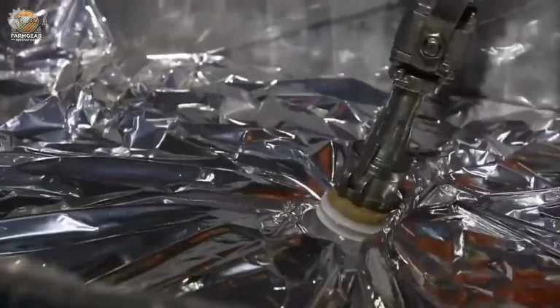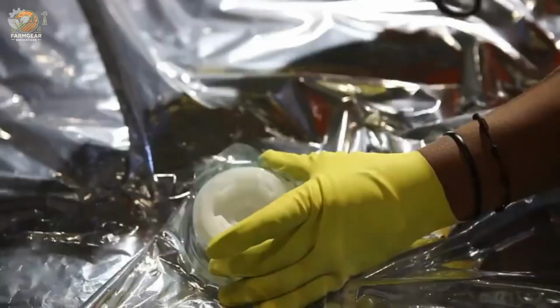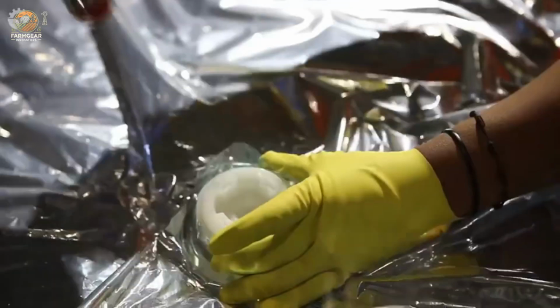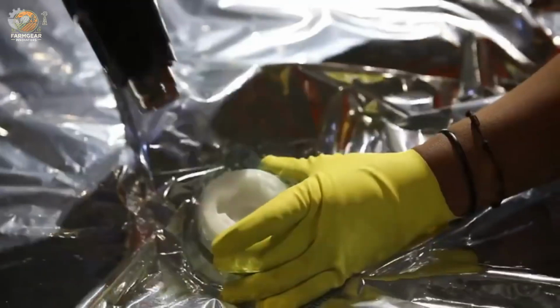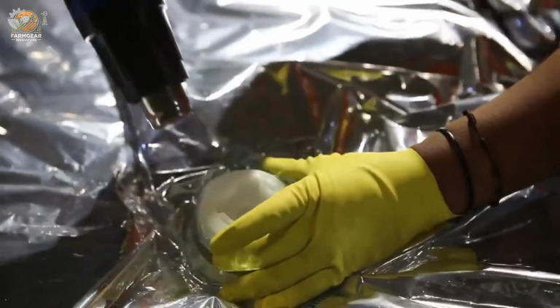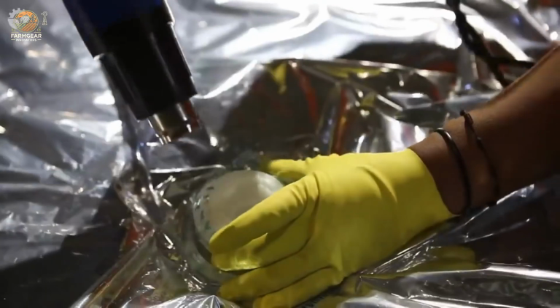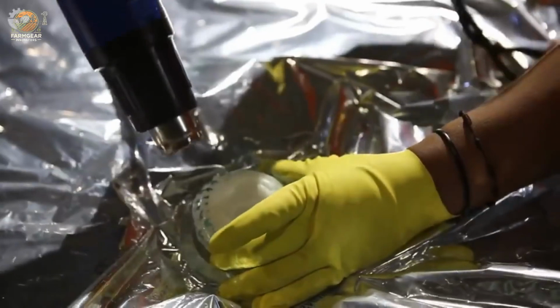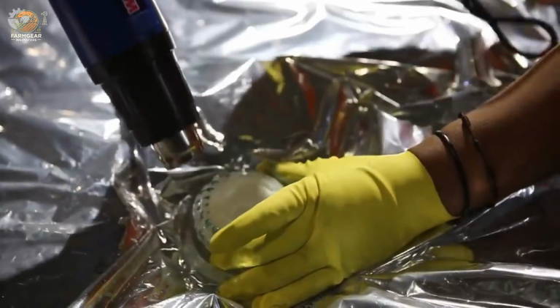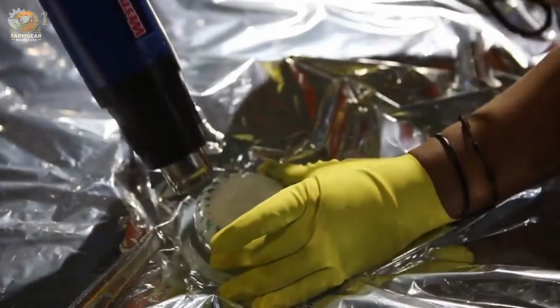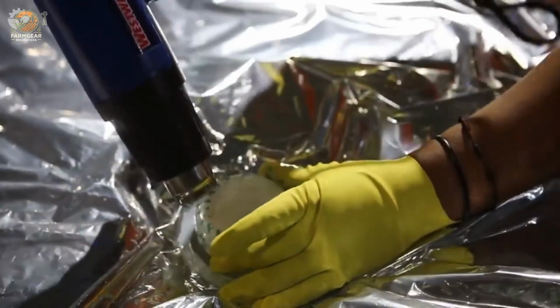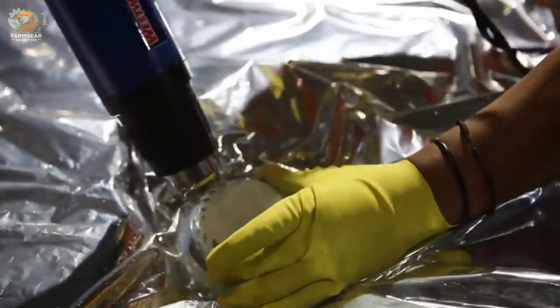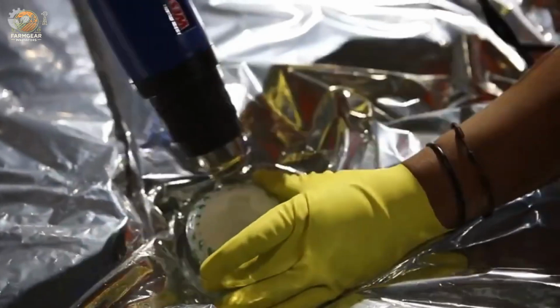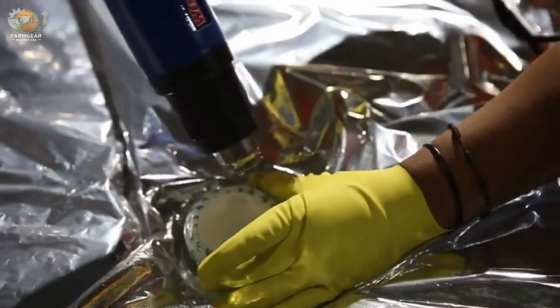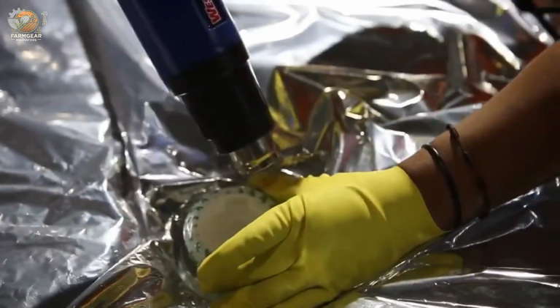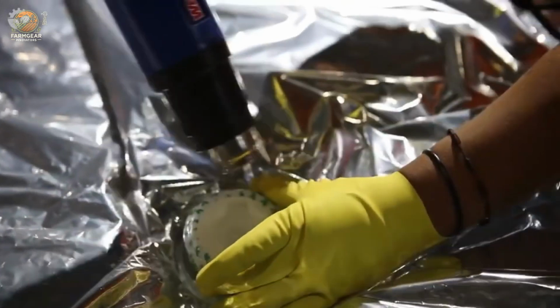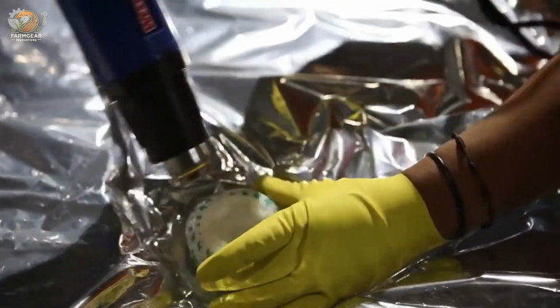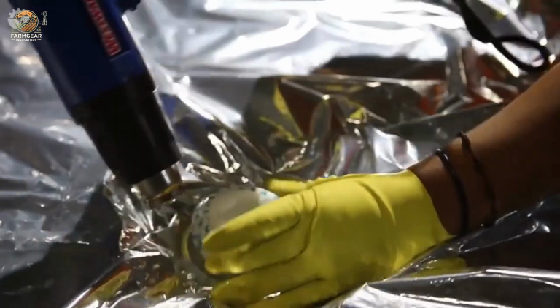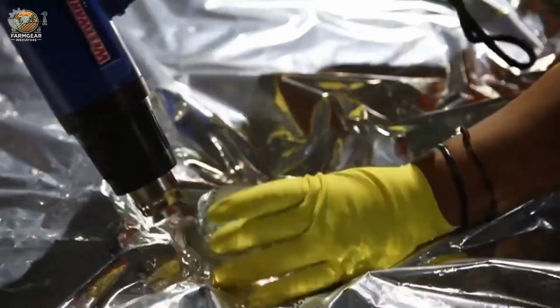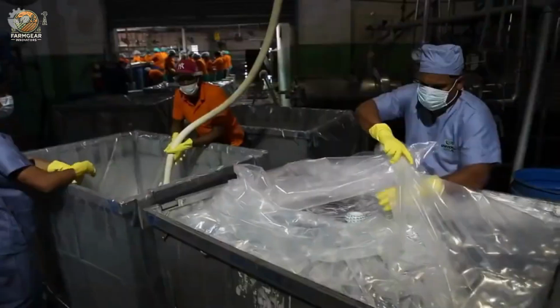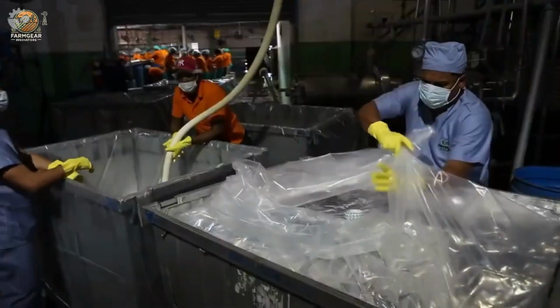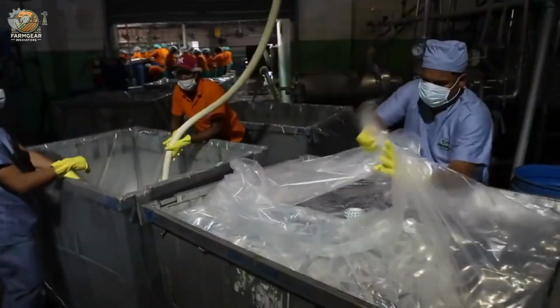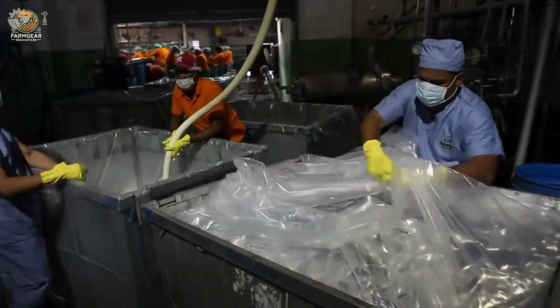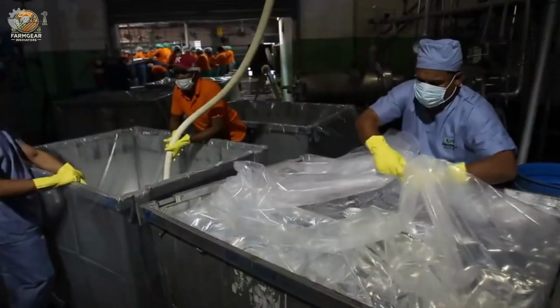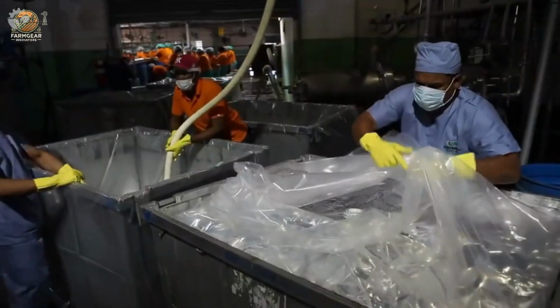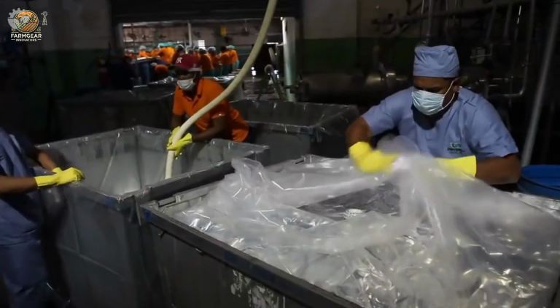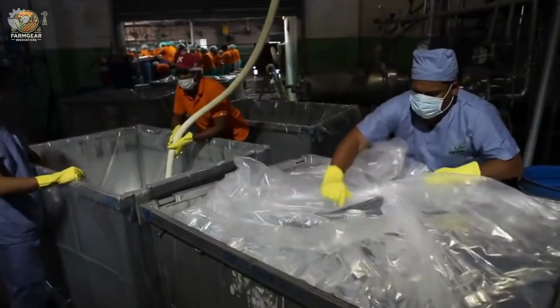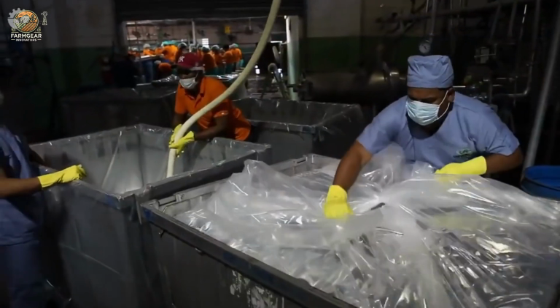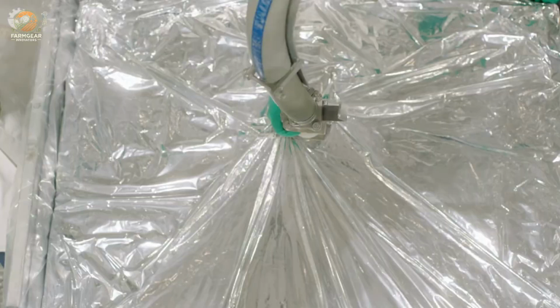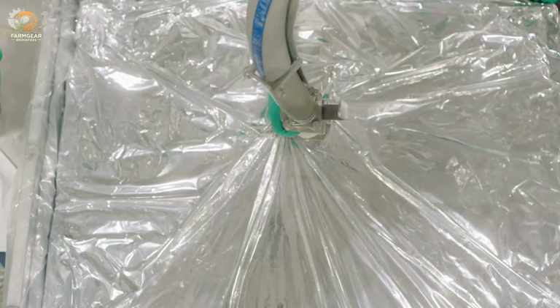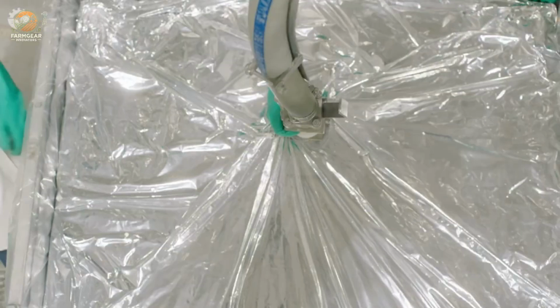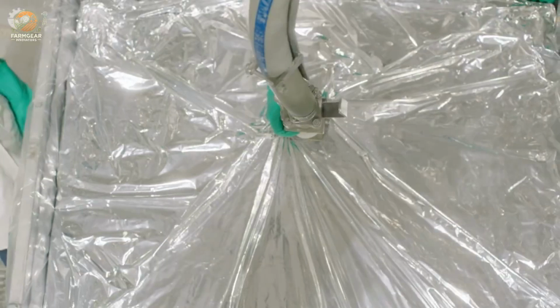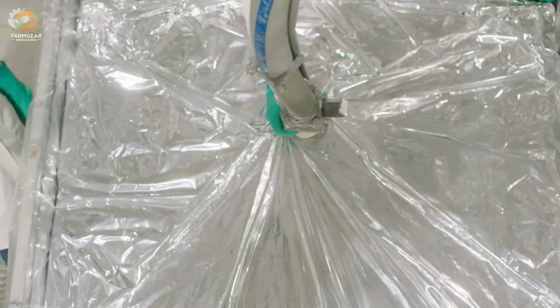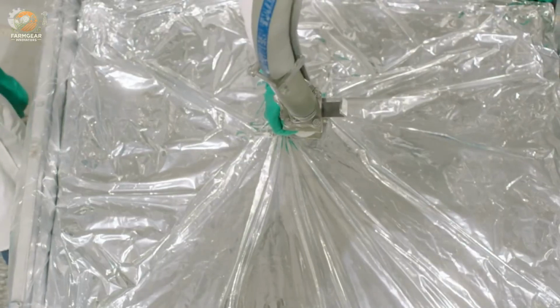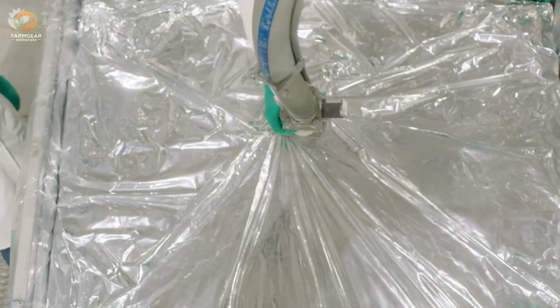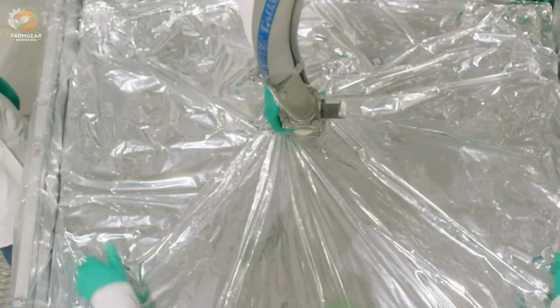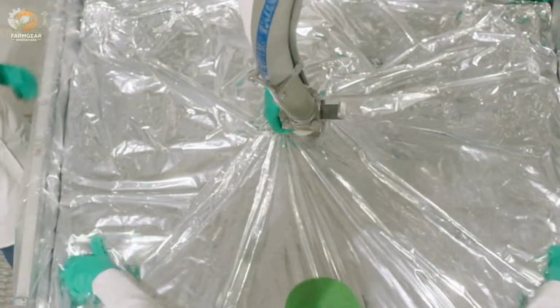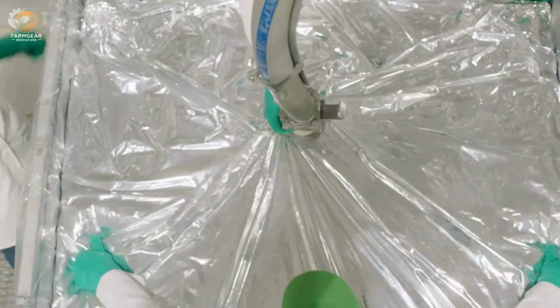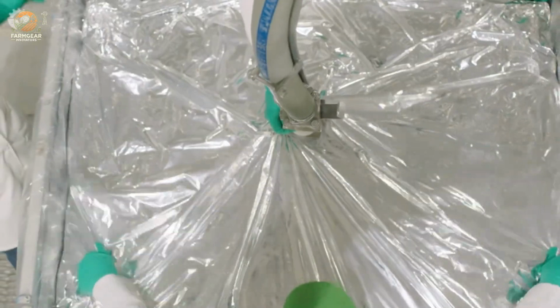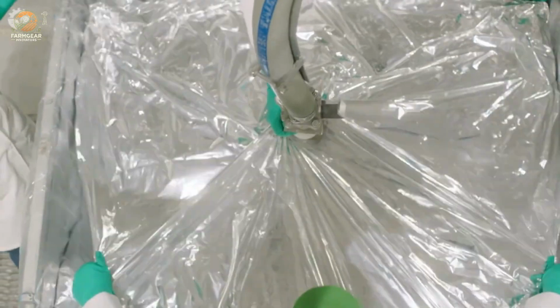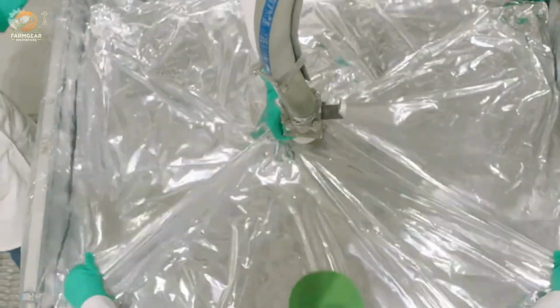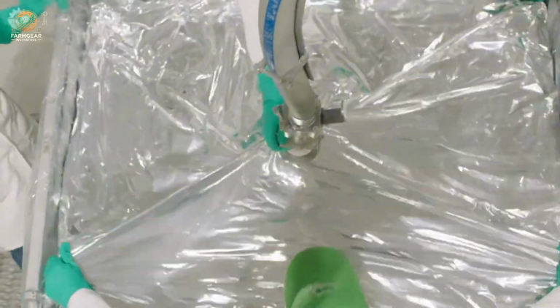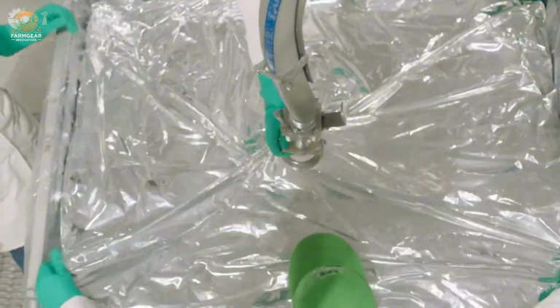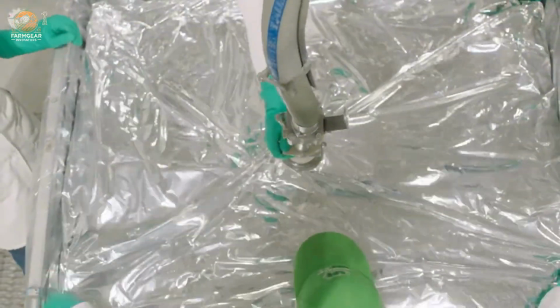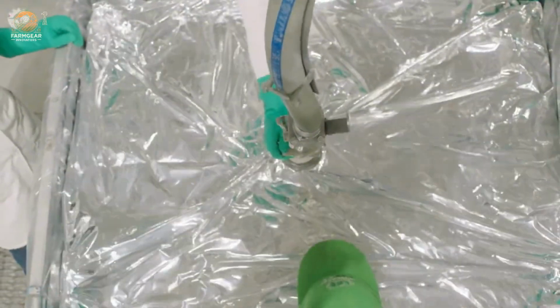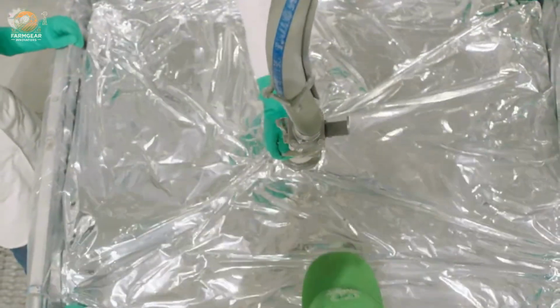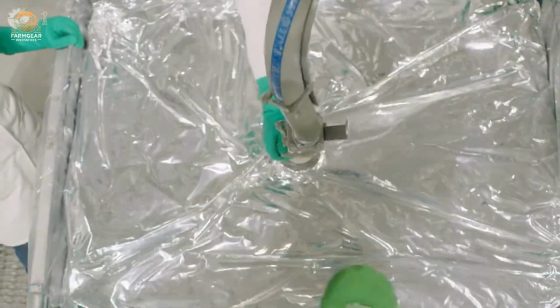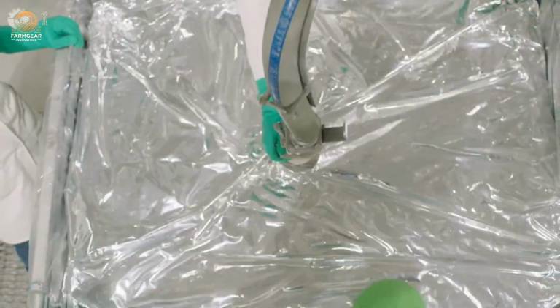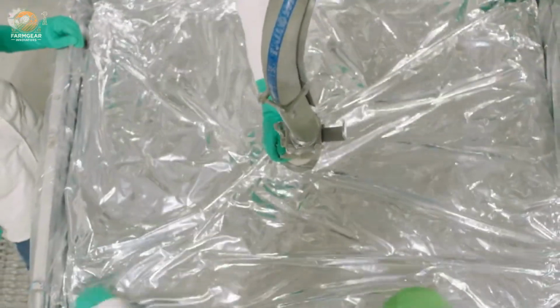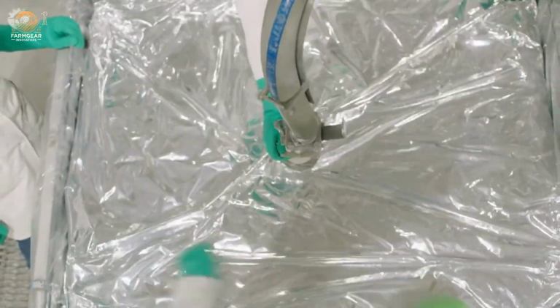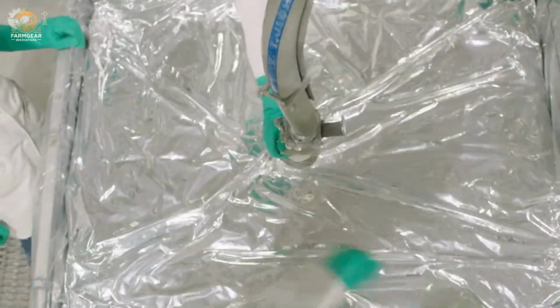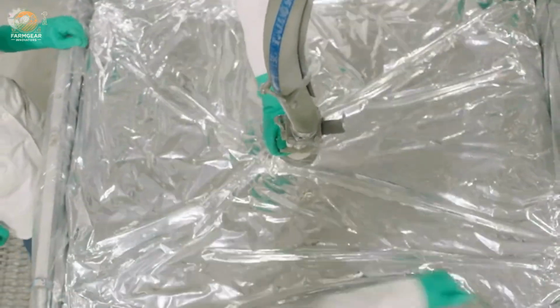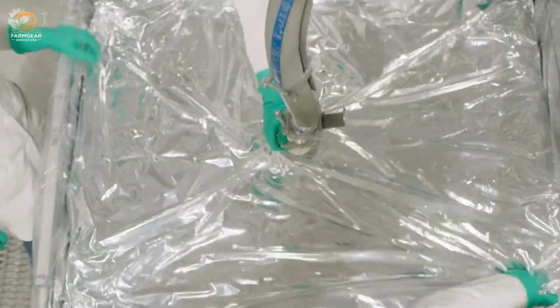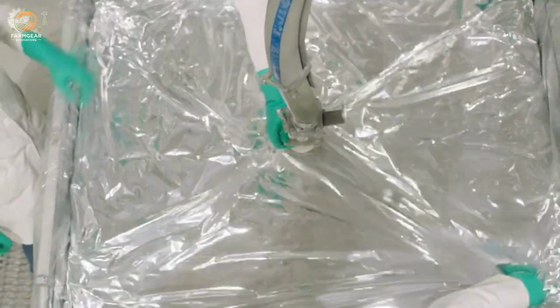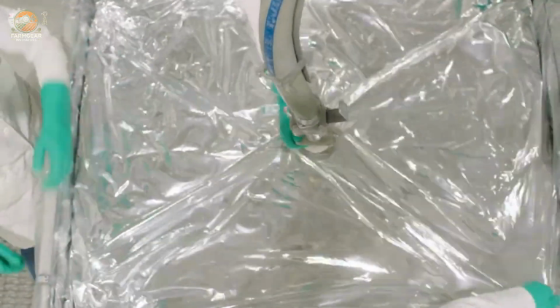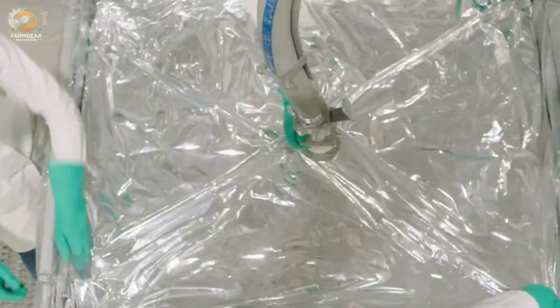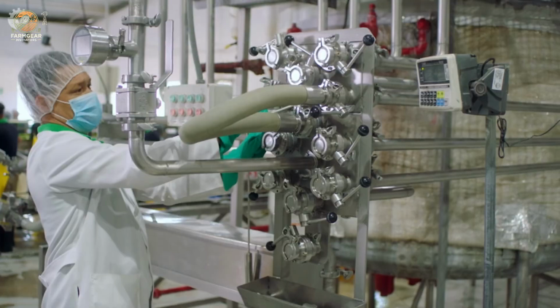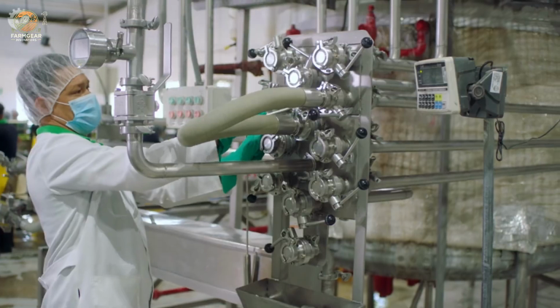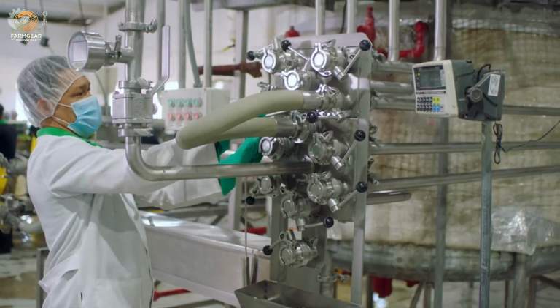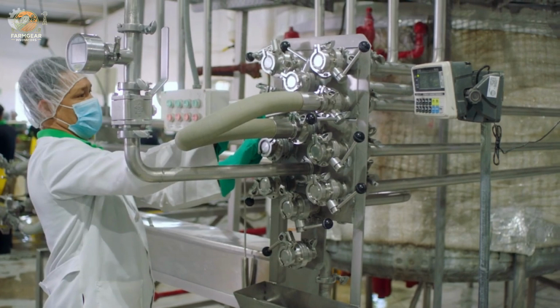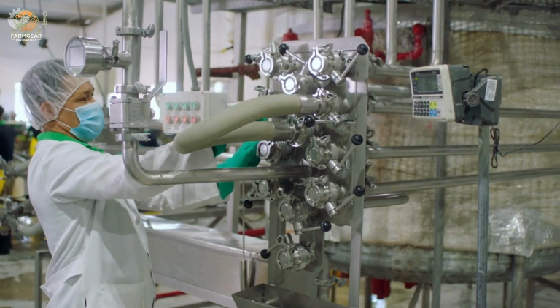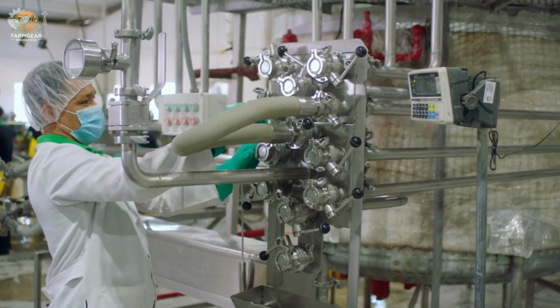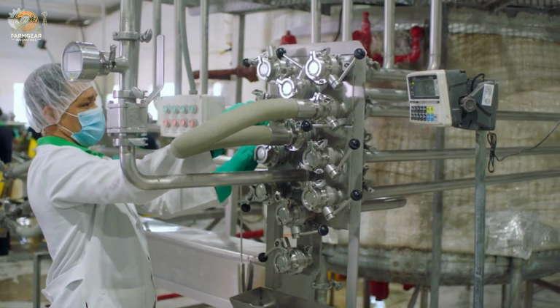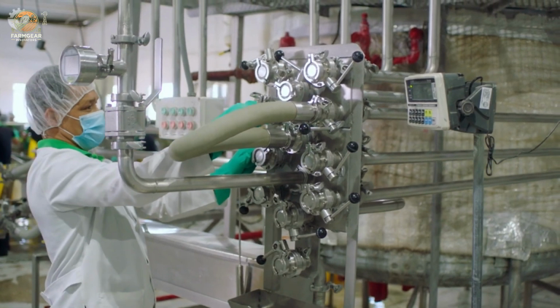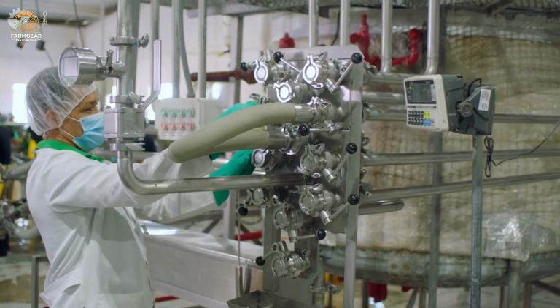Finally, the pure aloe vera gel is packaged into the products you know and love — like skin creams, juices, and health supplements.